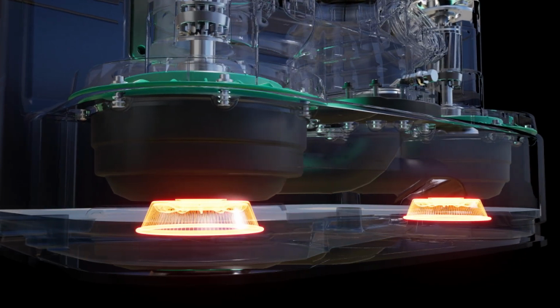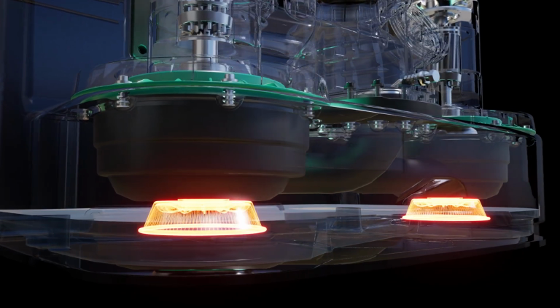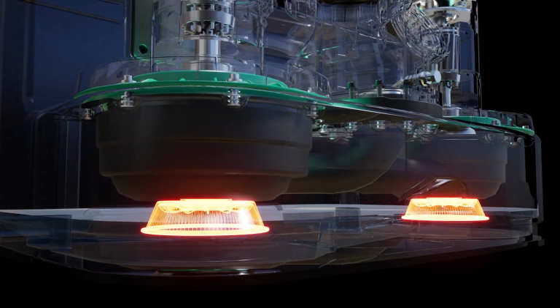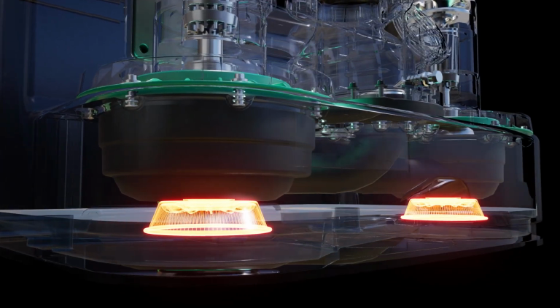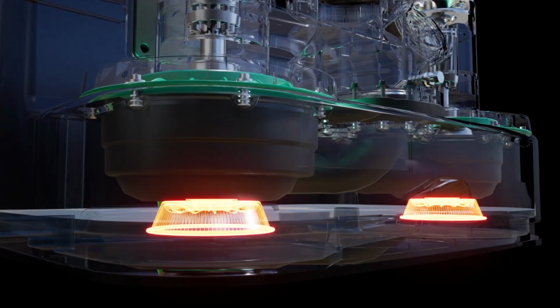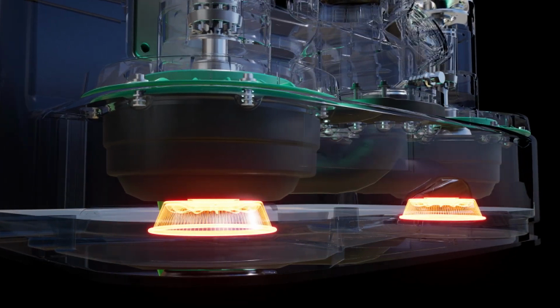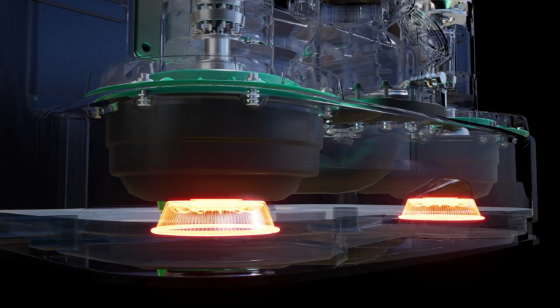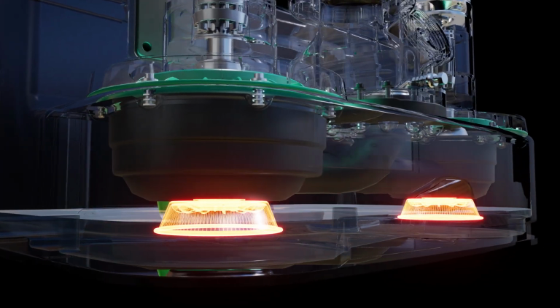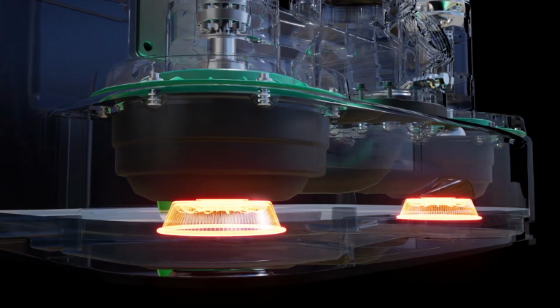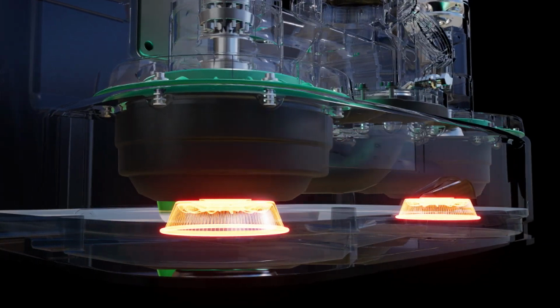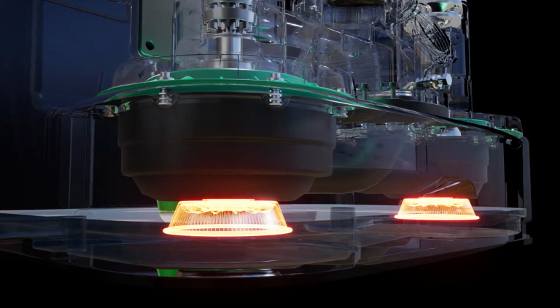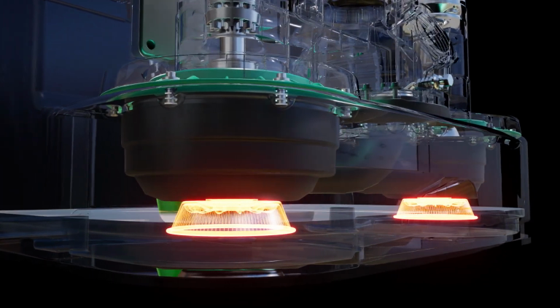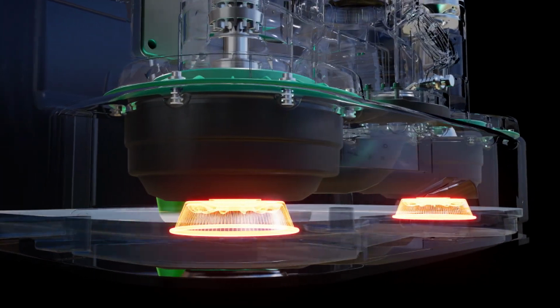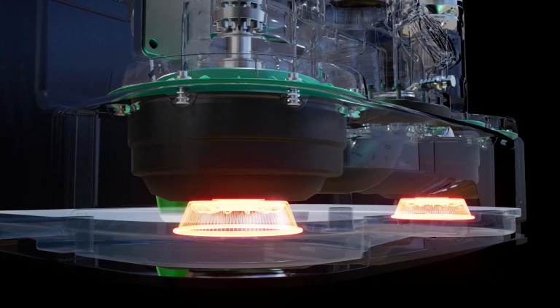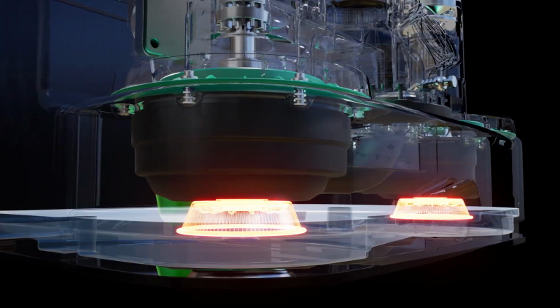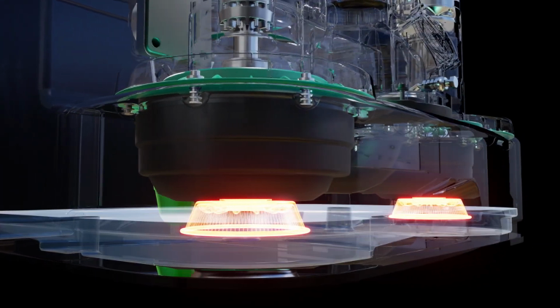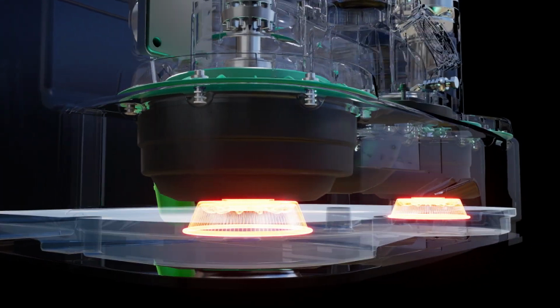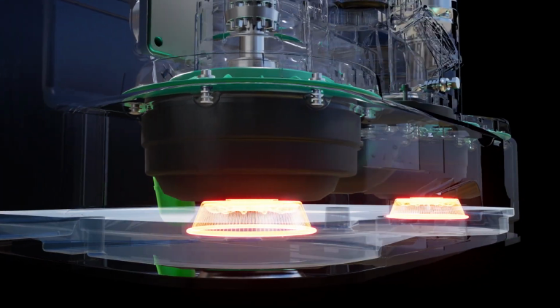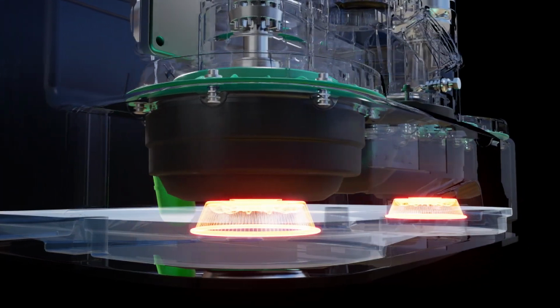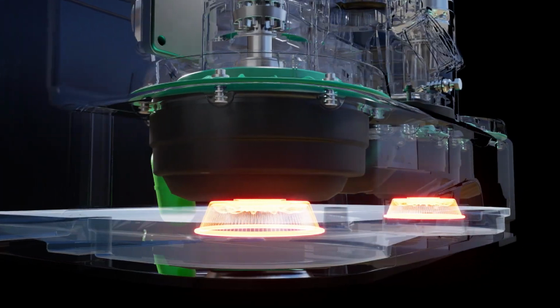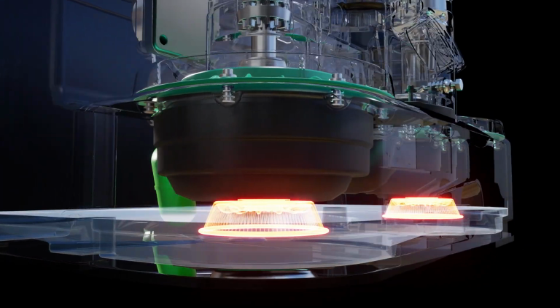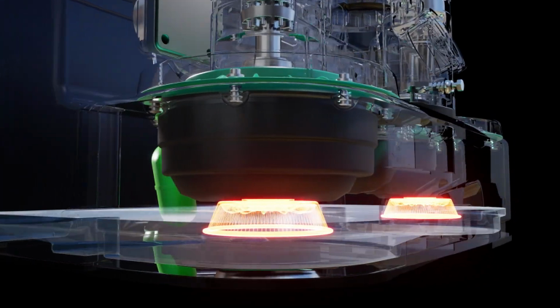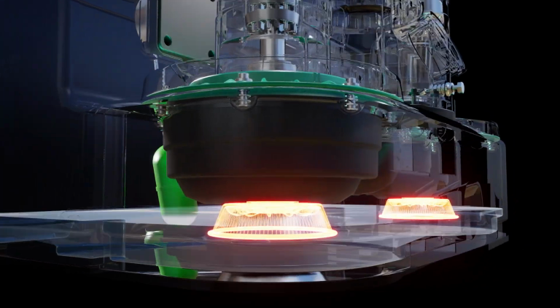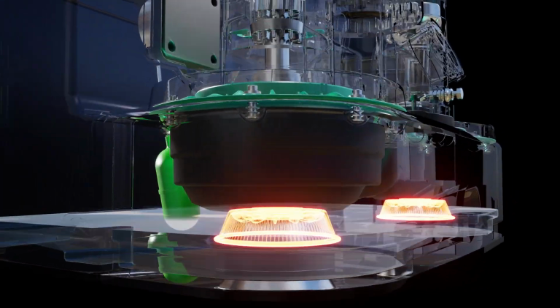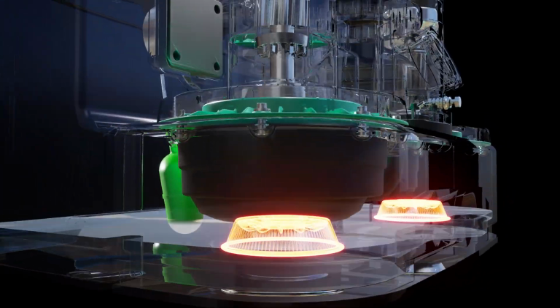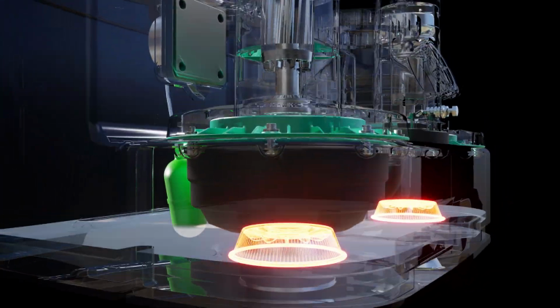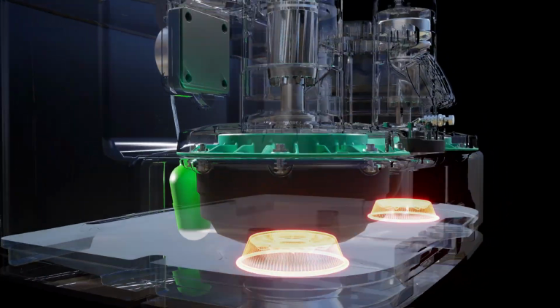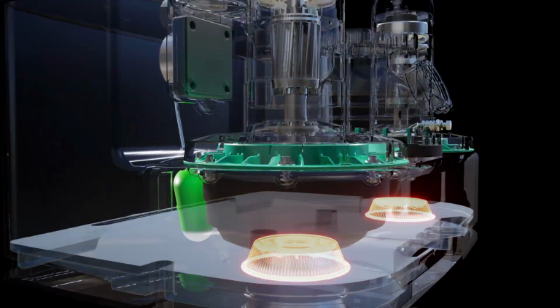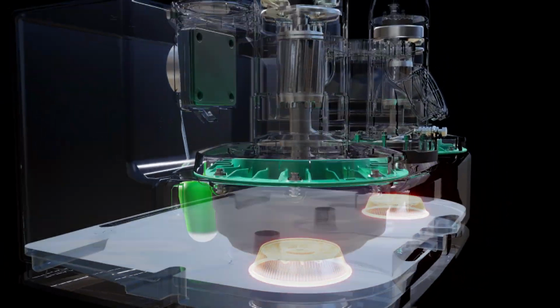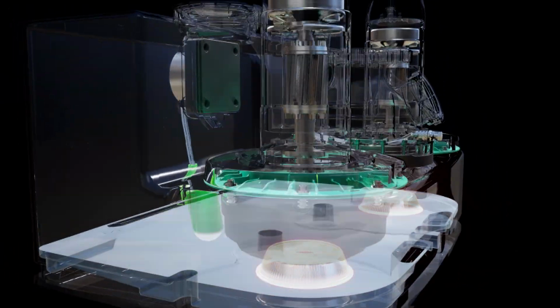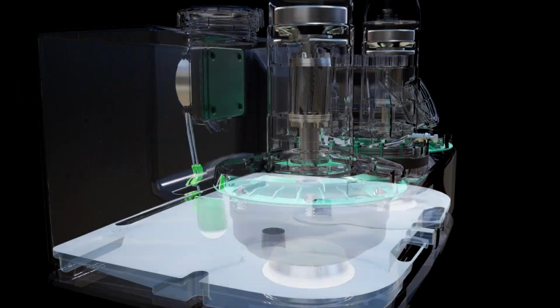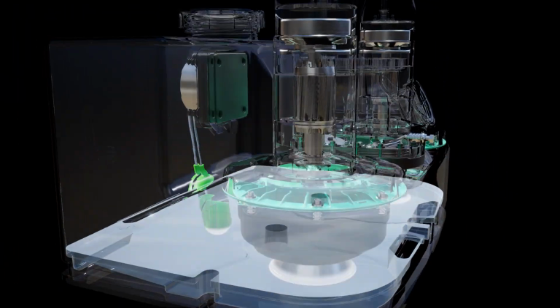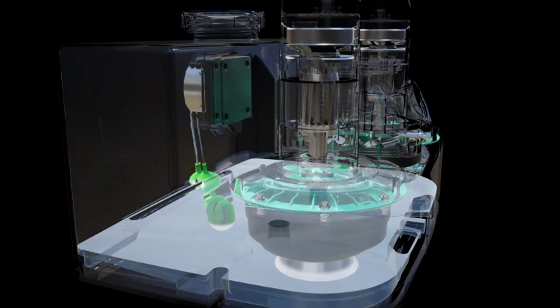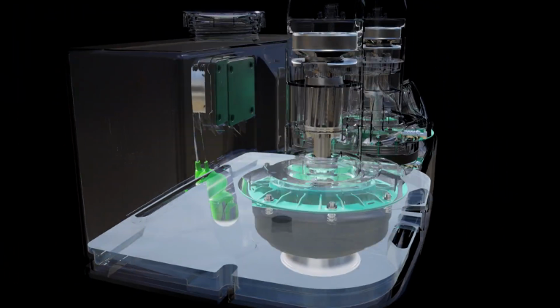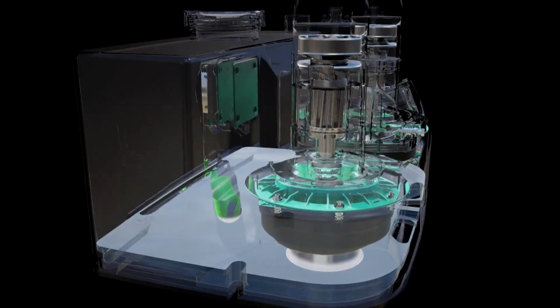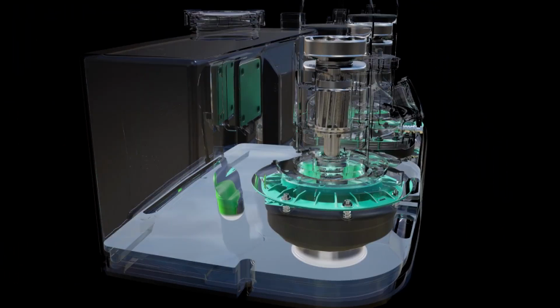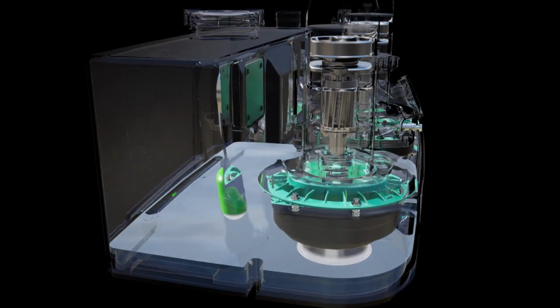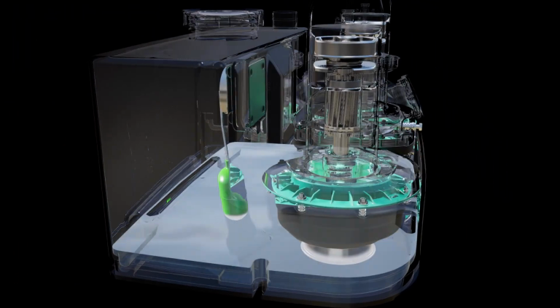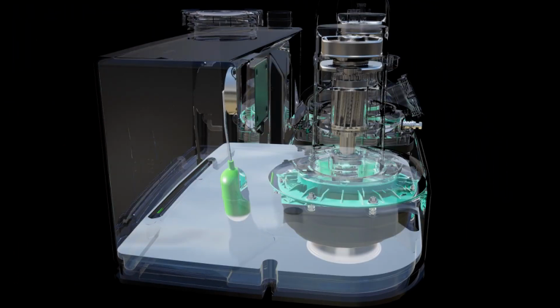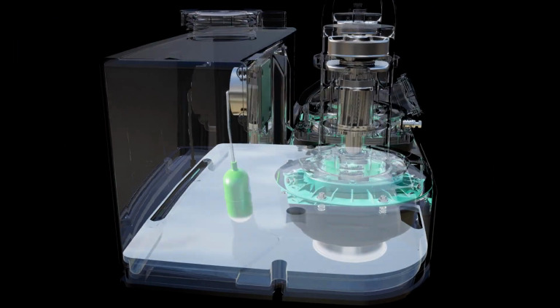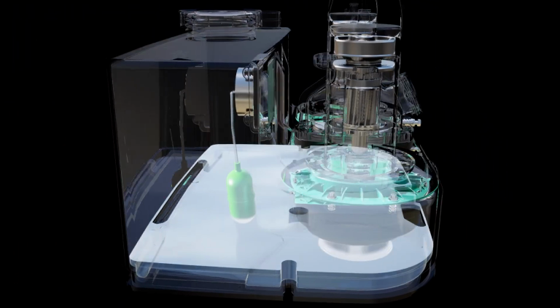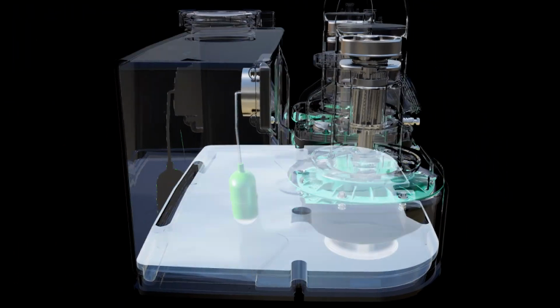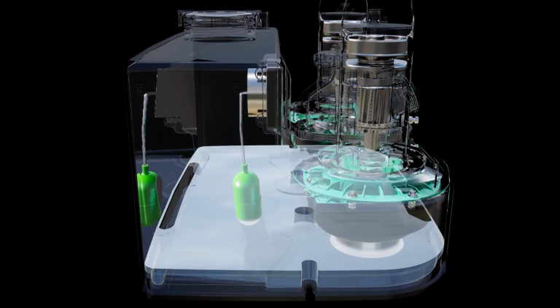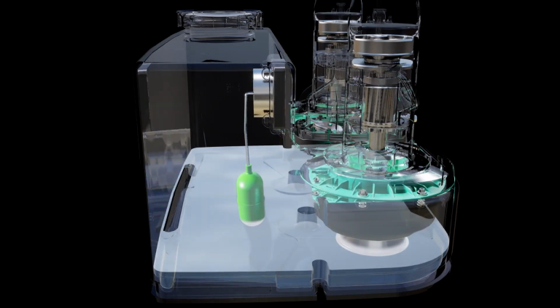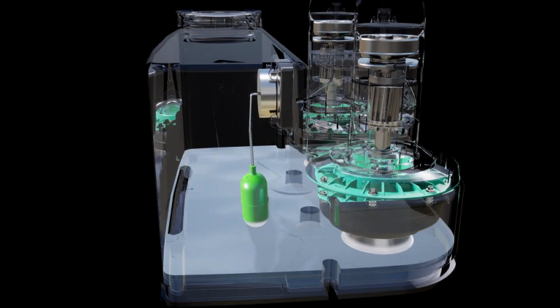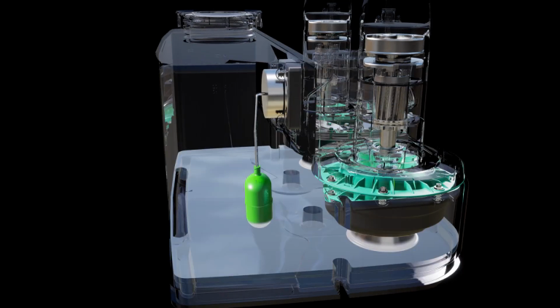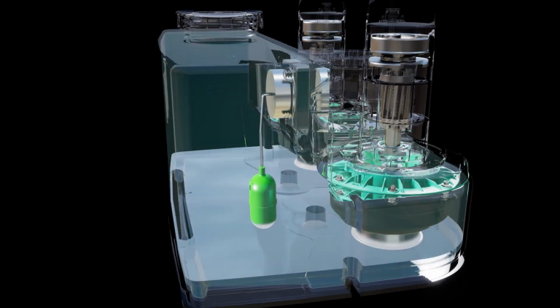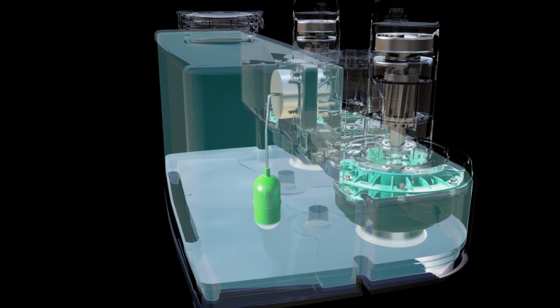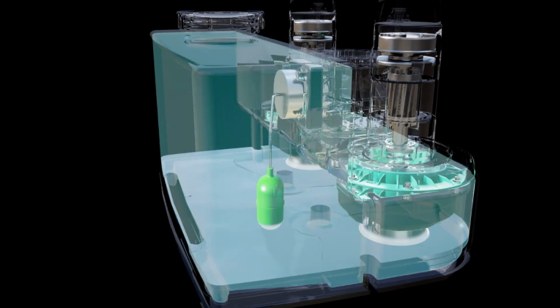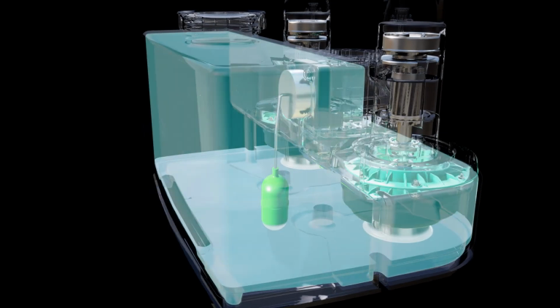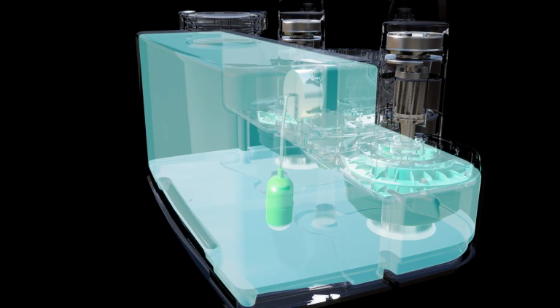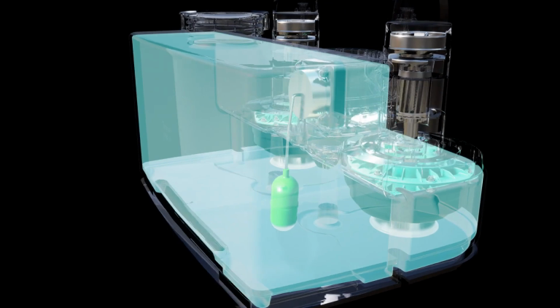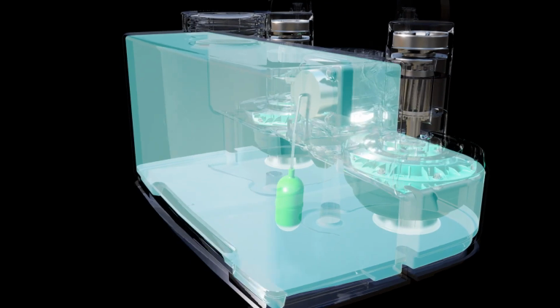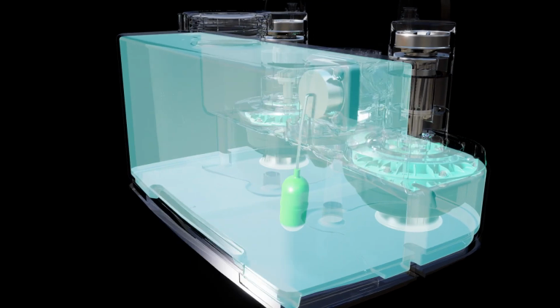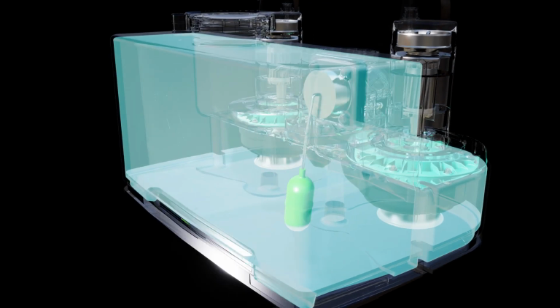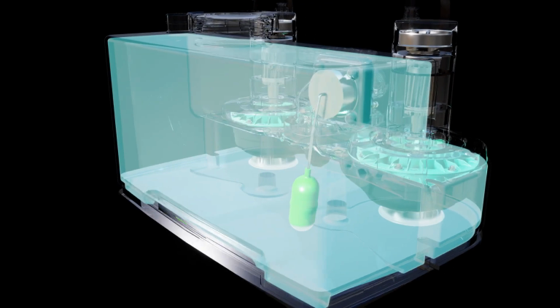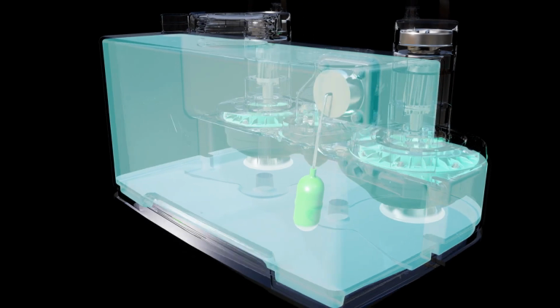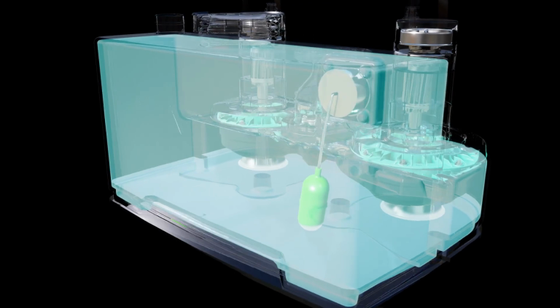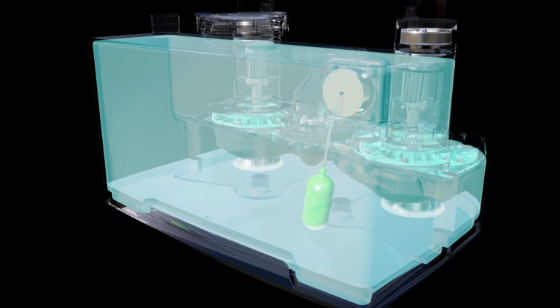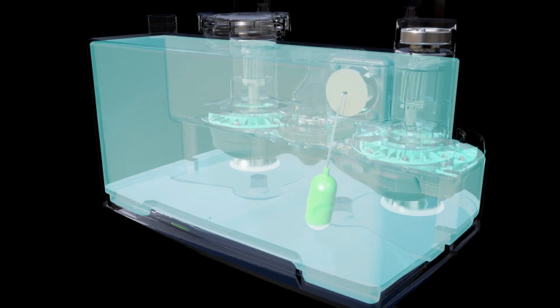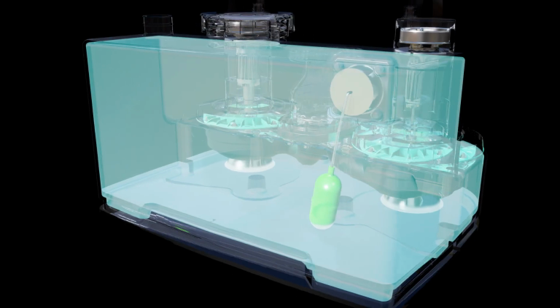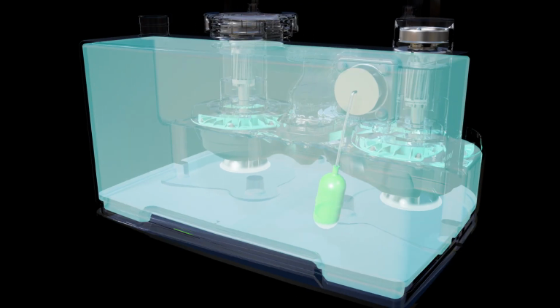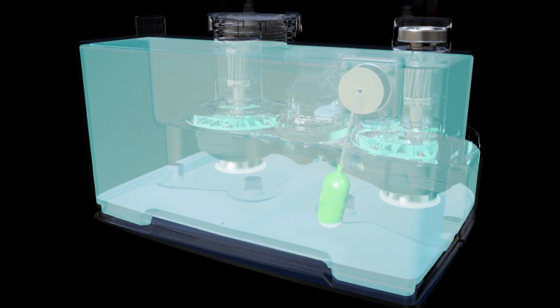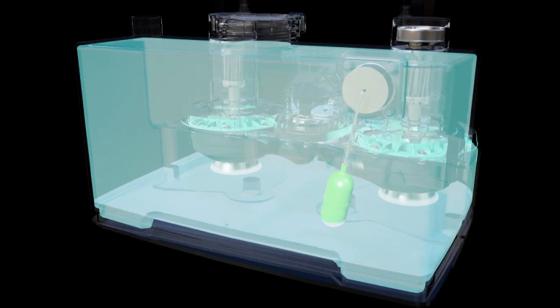Thanks to the smart design for lower drainage level, the accumulation of residue is minimized, hence maximizing the use of the water tank.